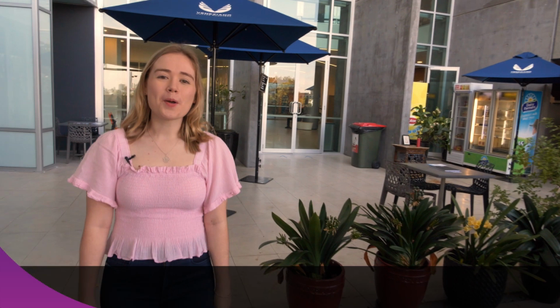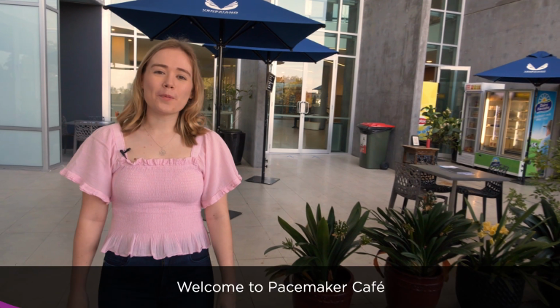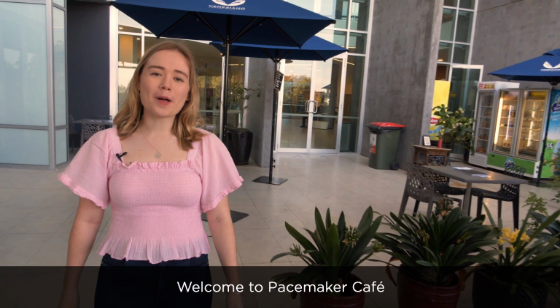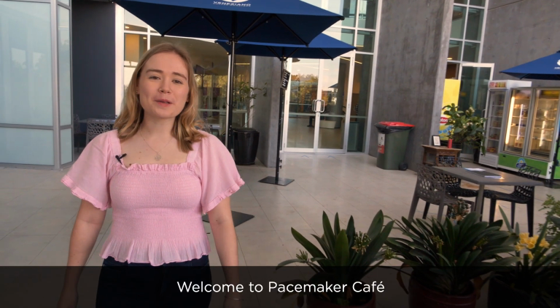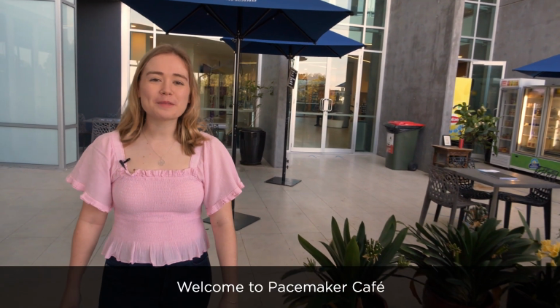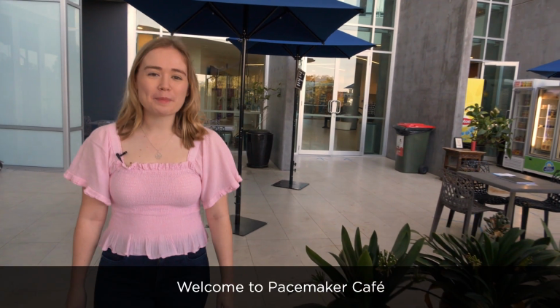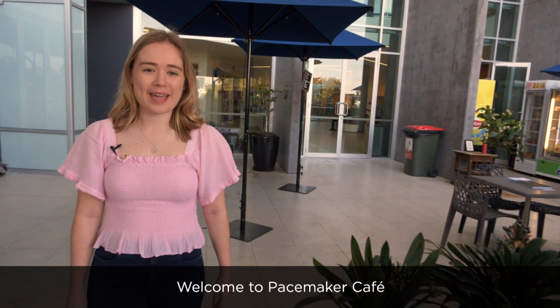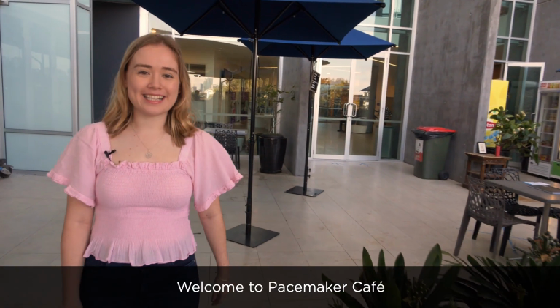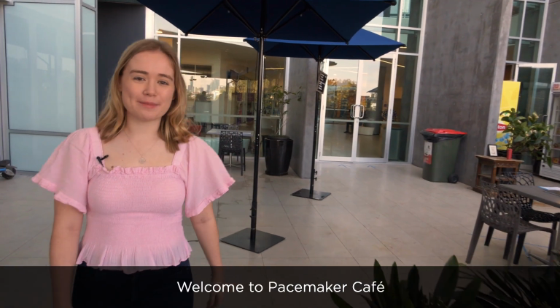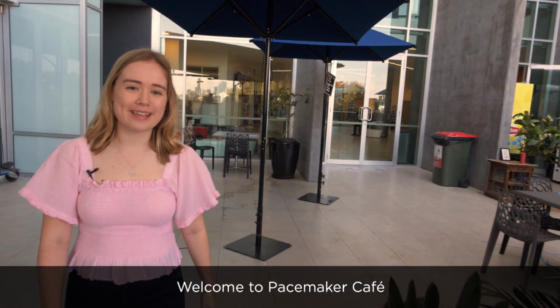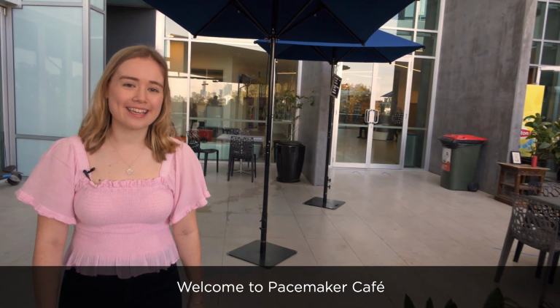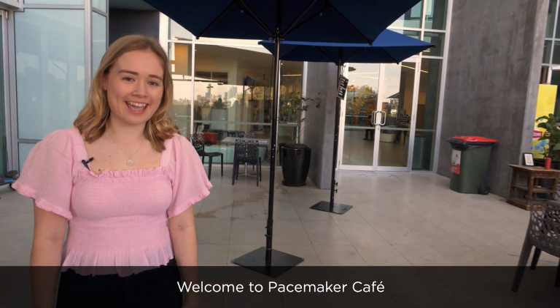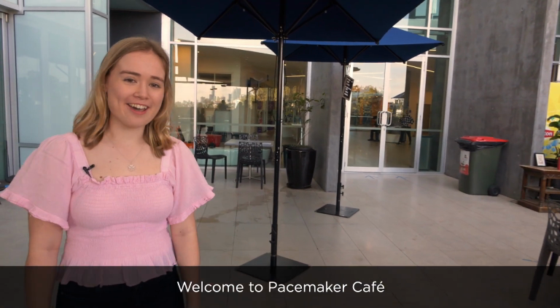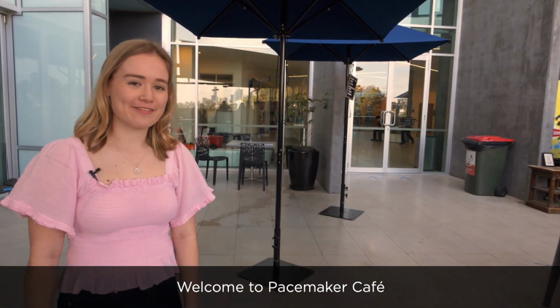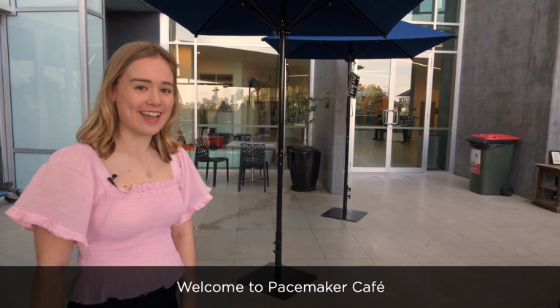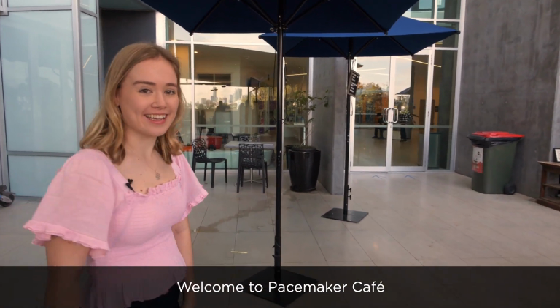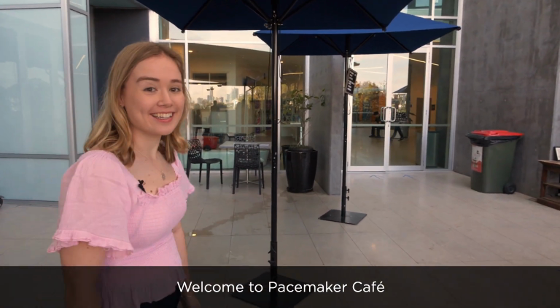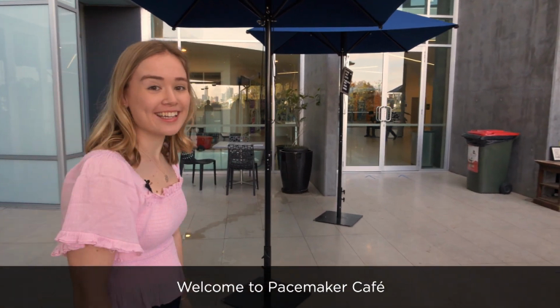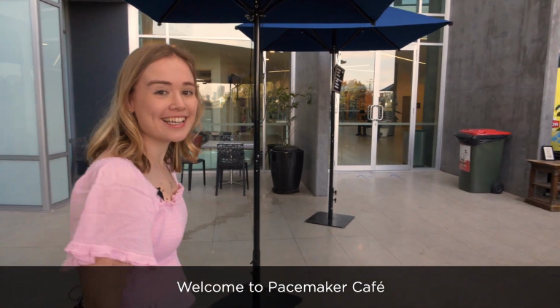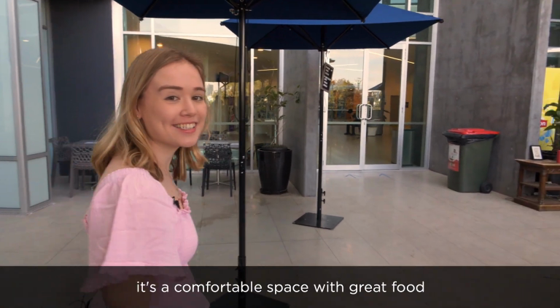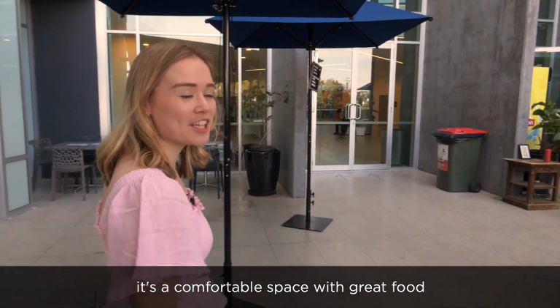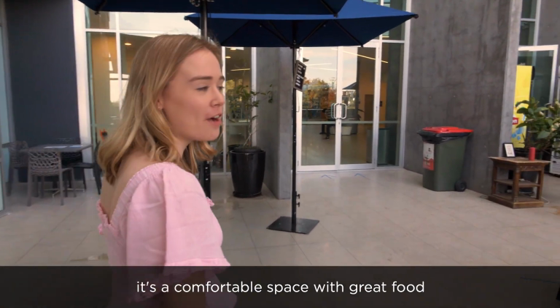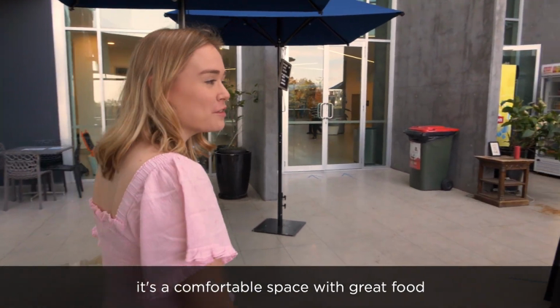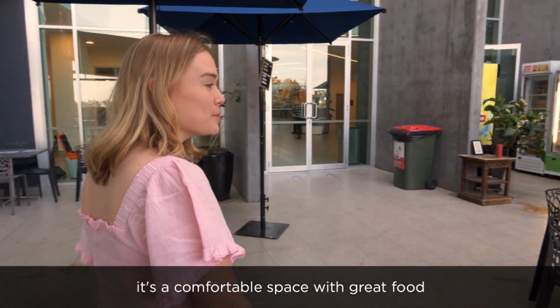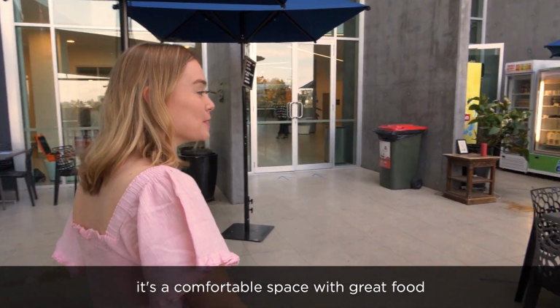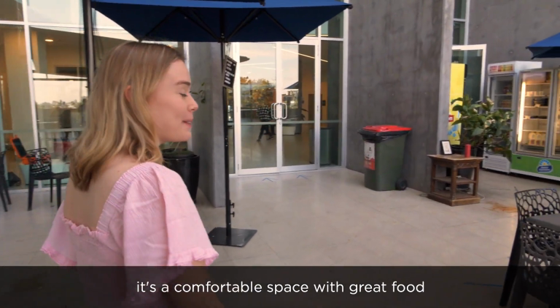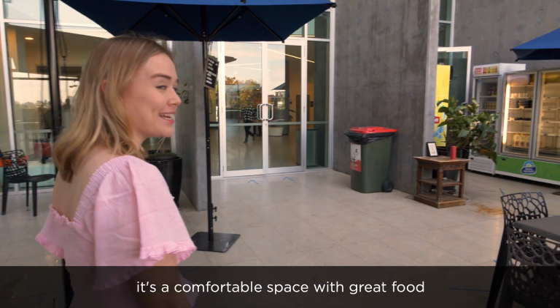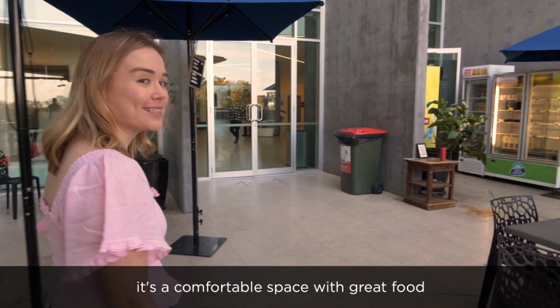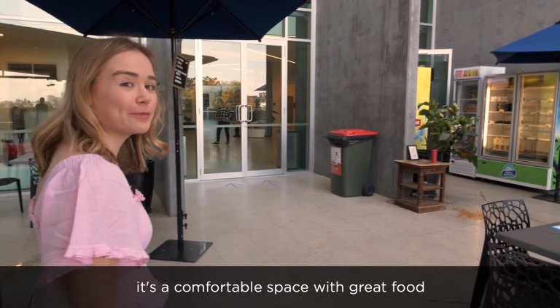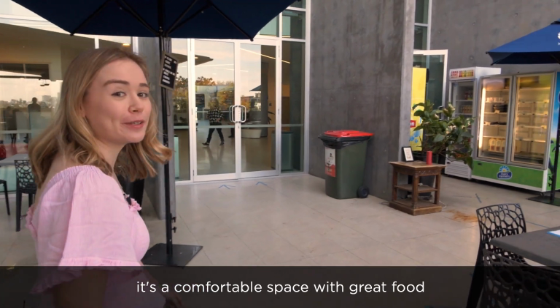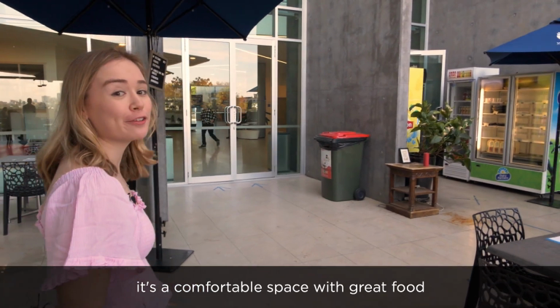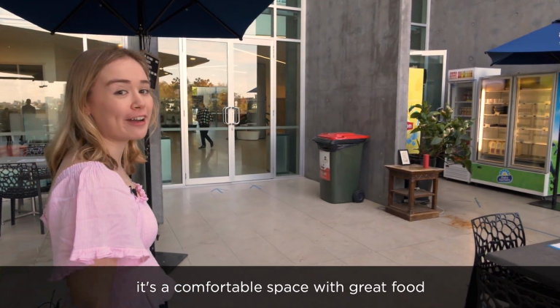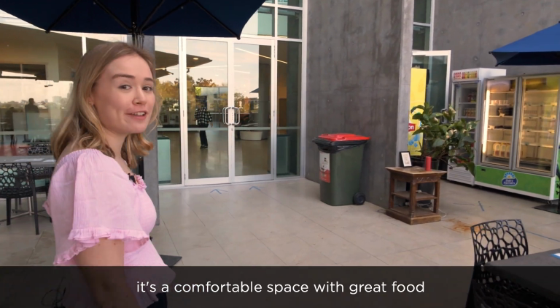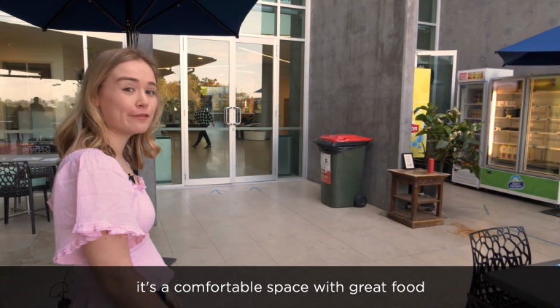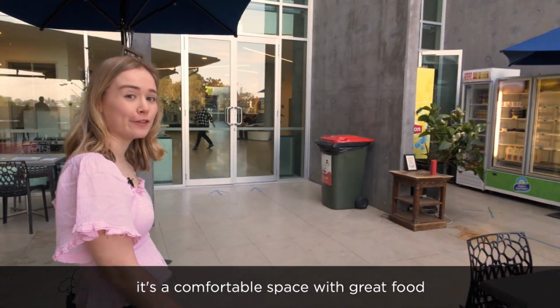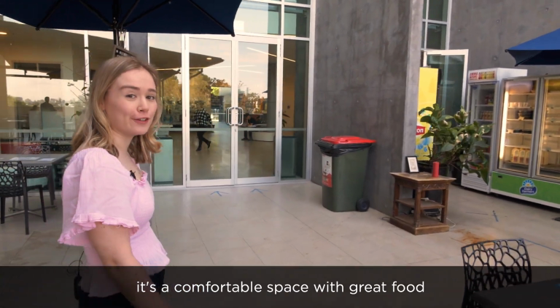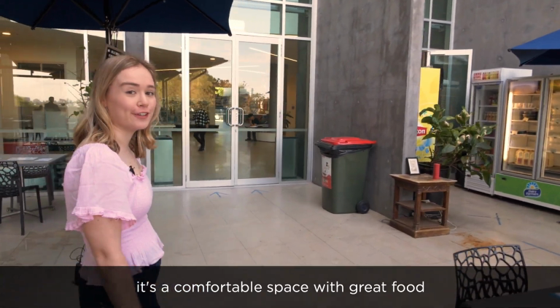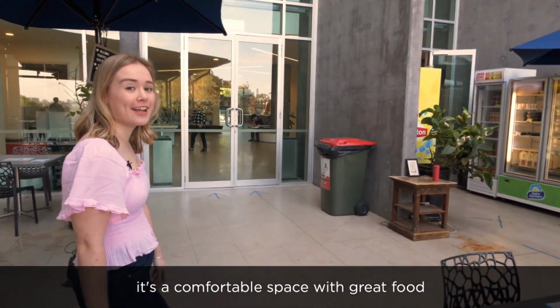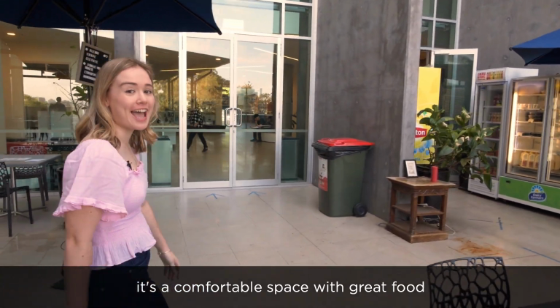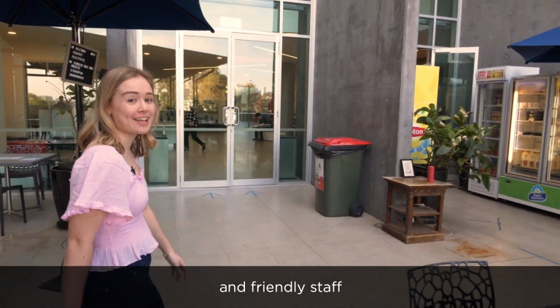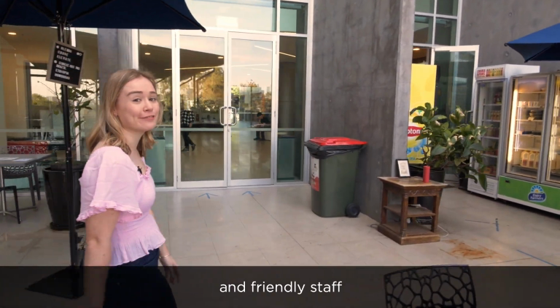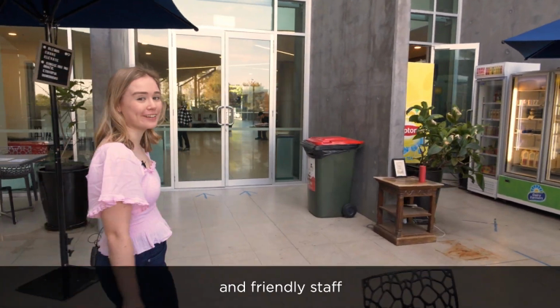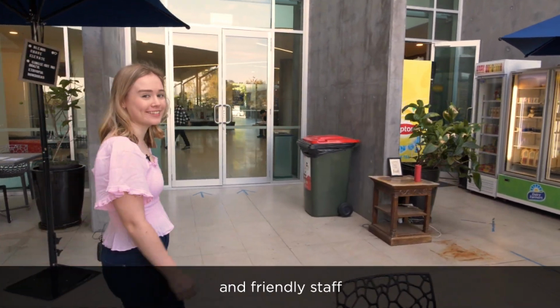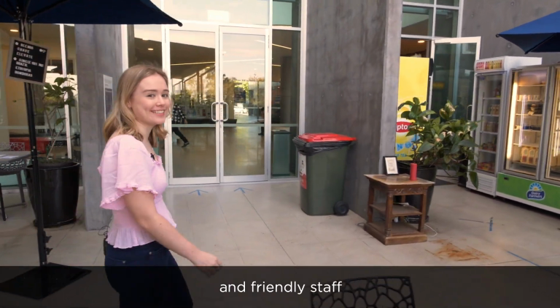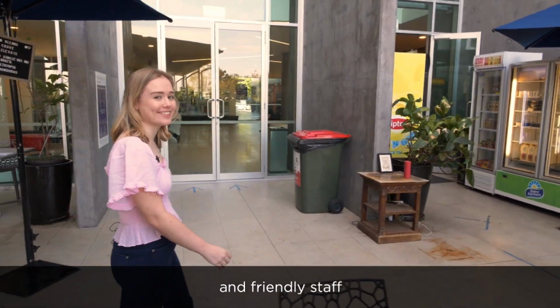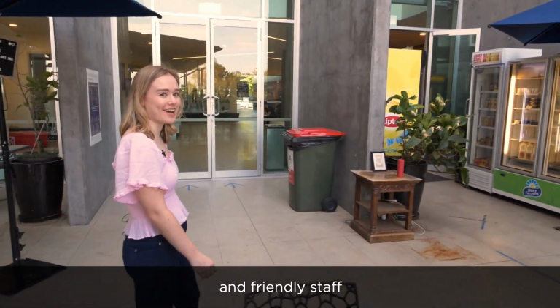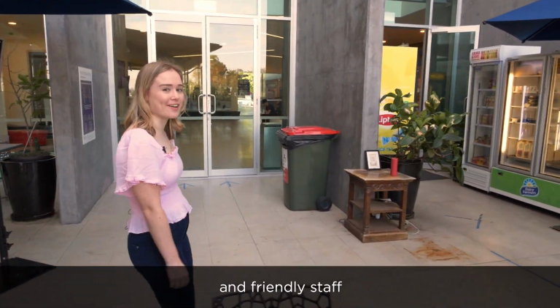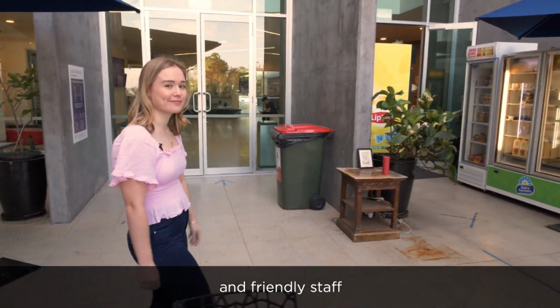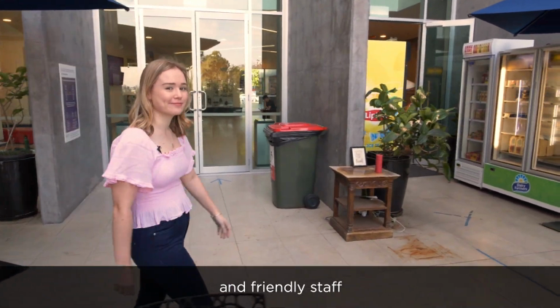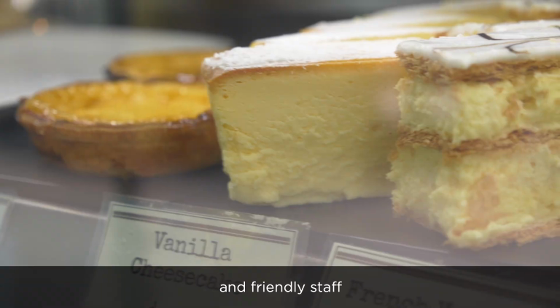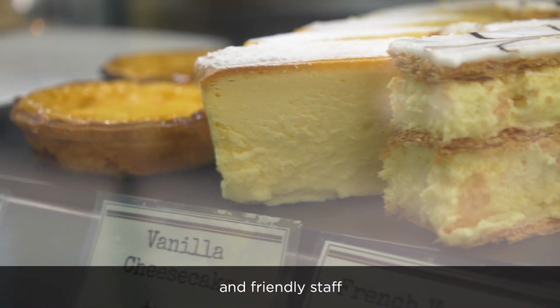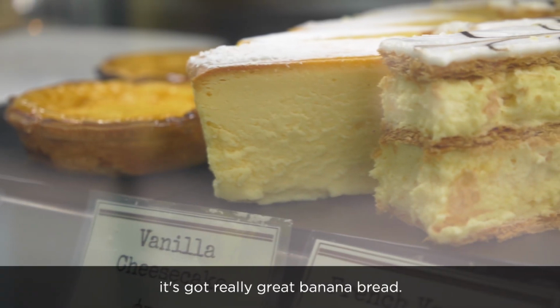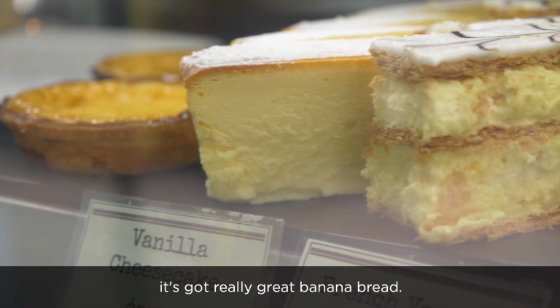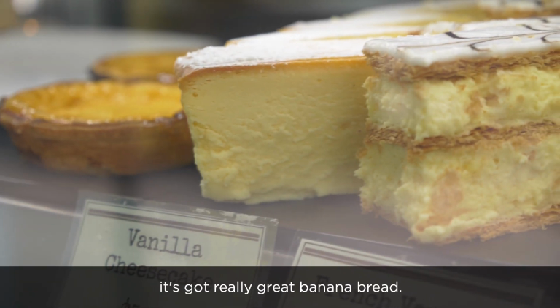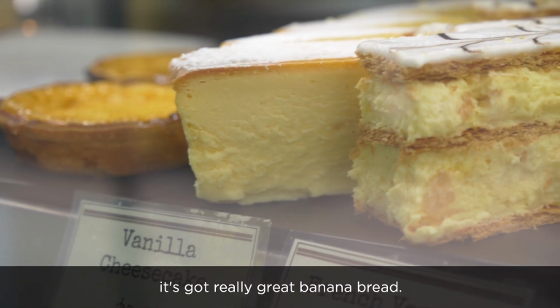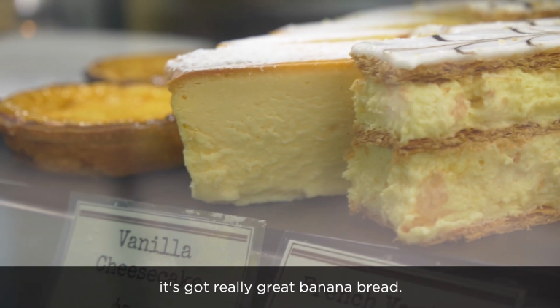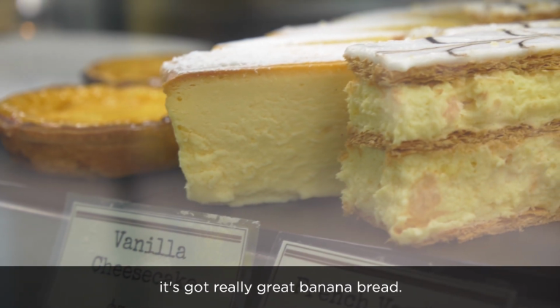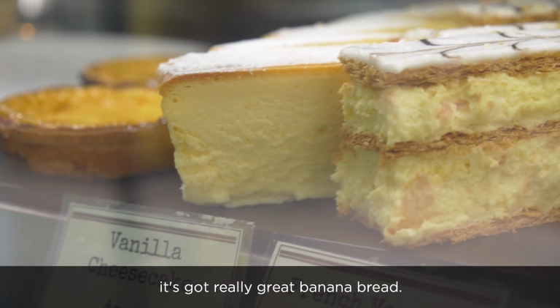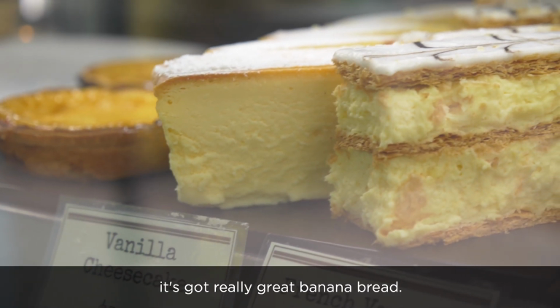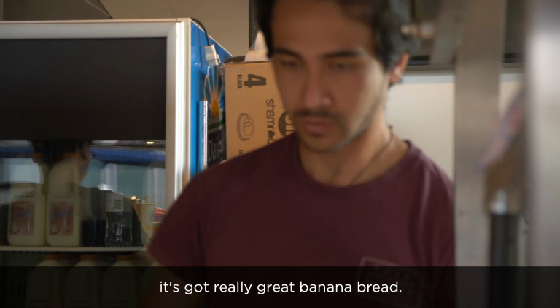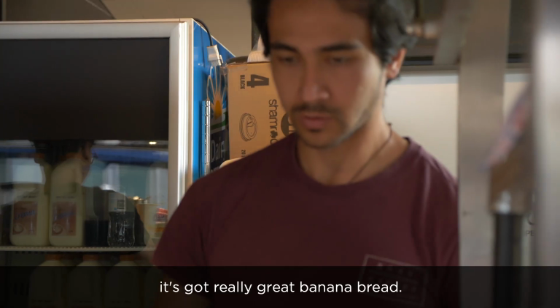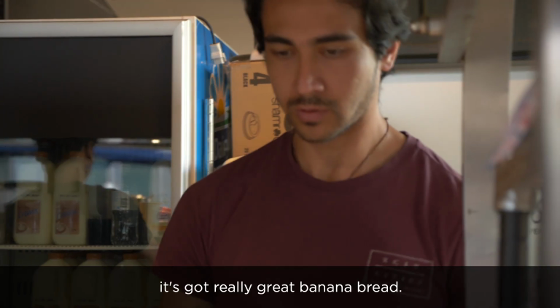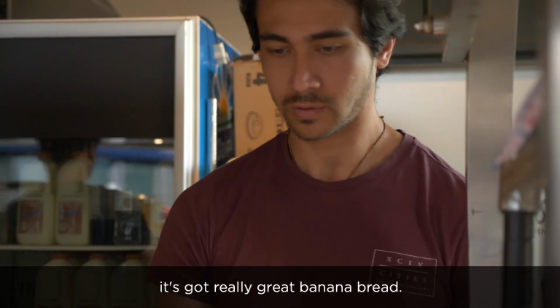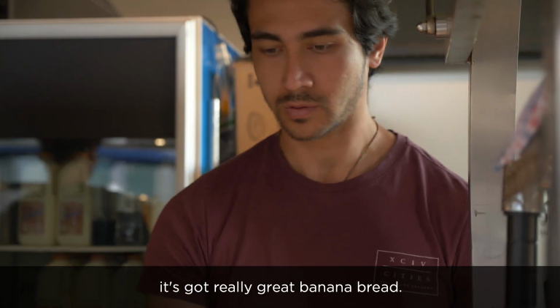Welcome to Pace Maker Cafe. It's a comfortable space with great food and friendly staff. It's got really great banana bread.